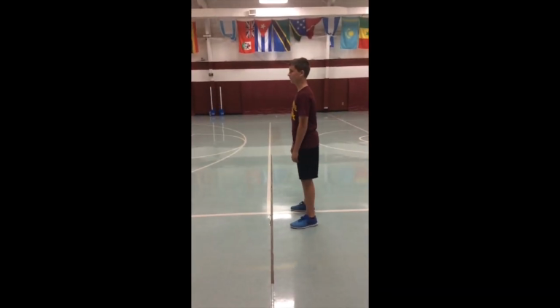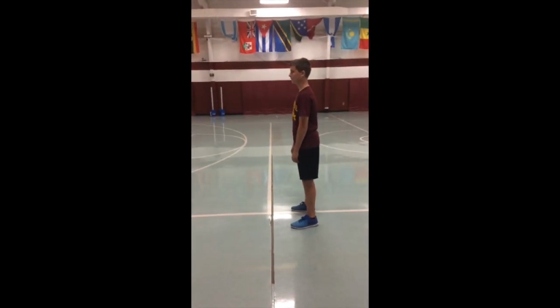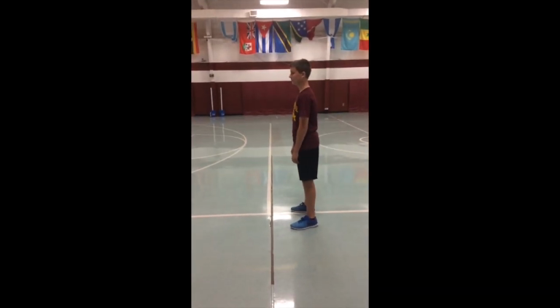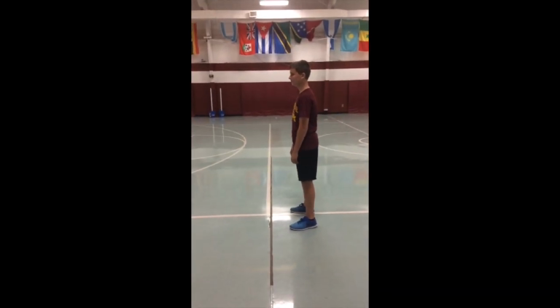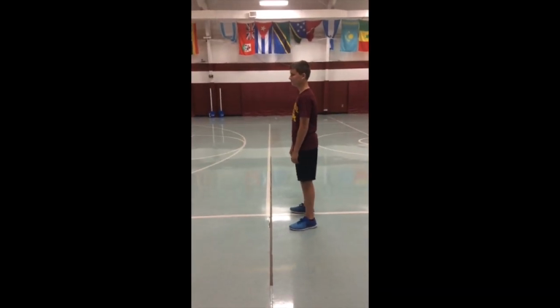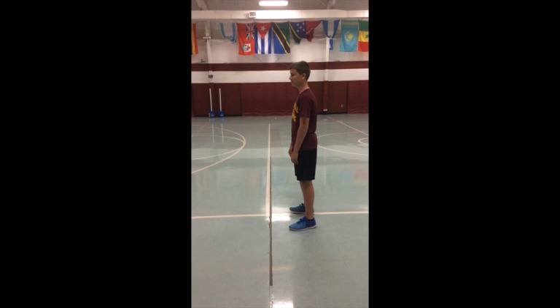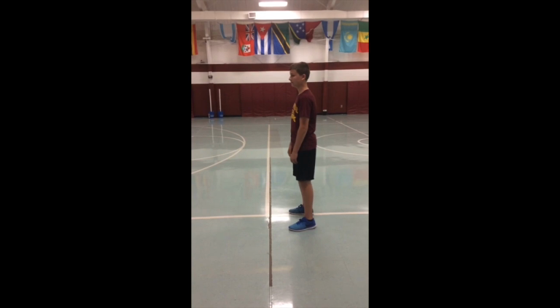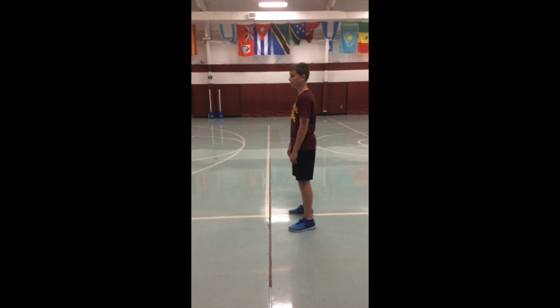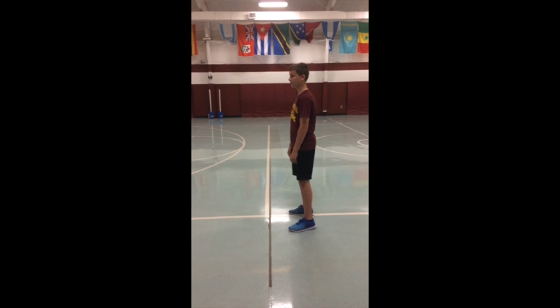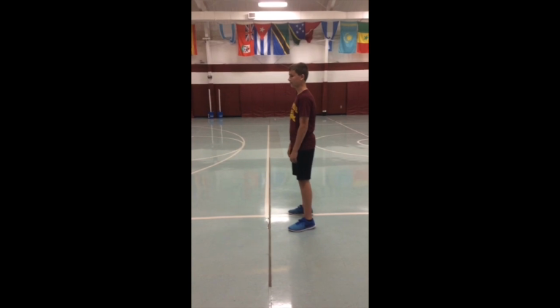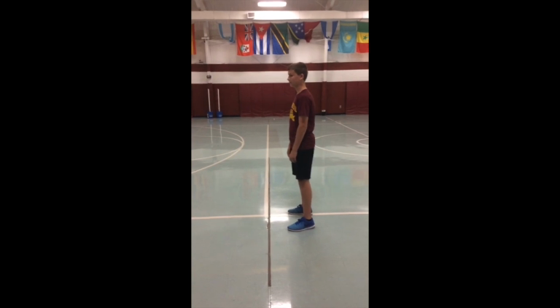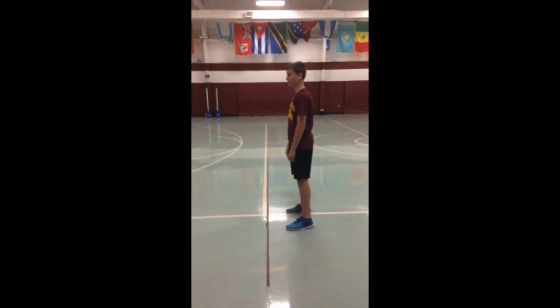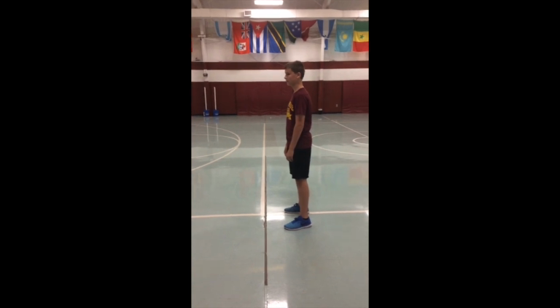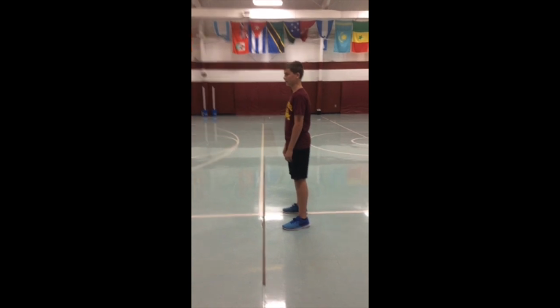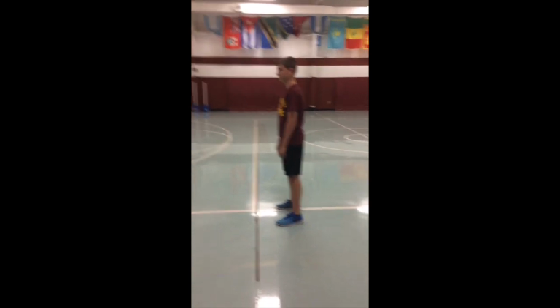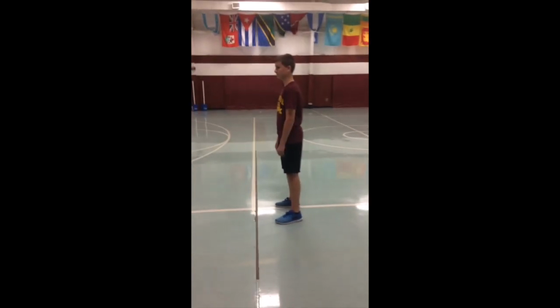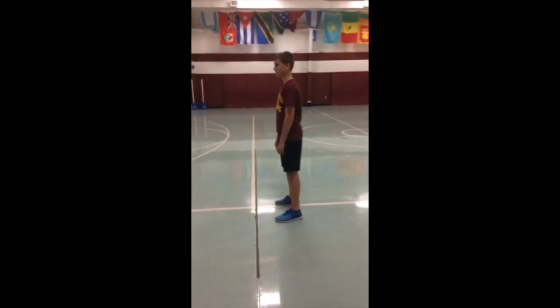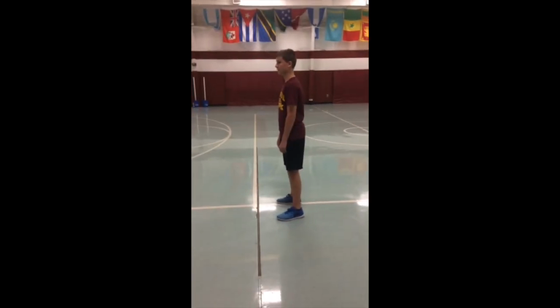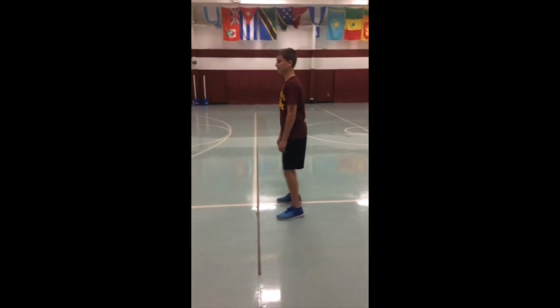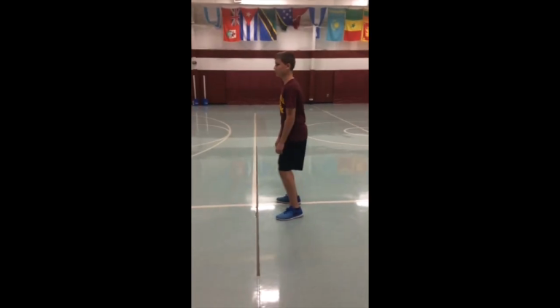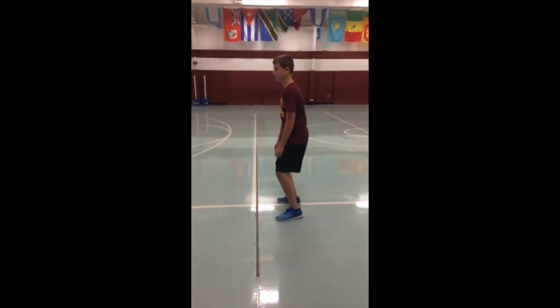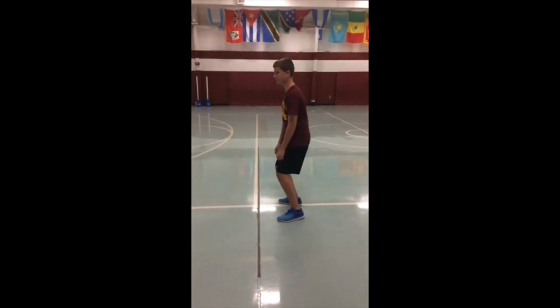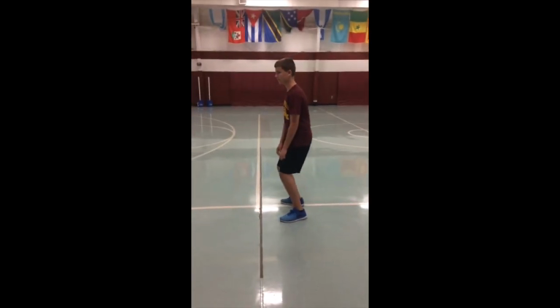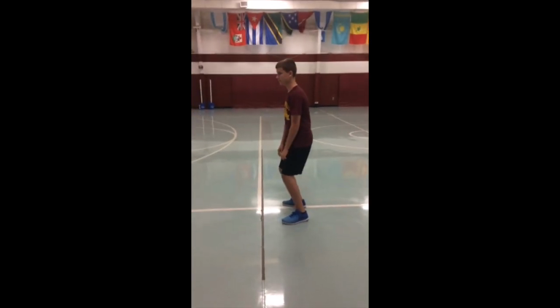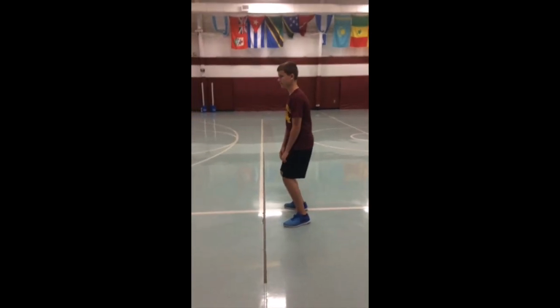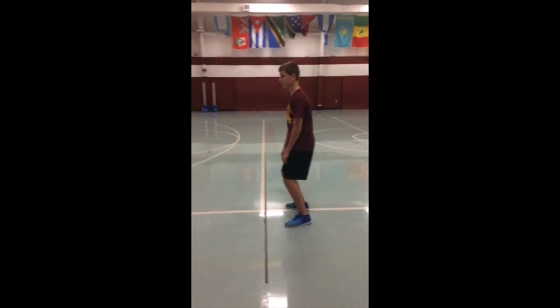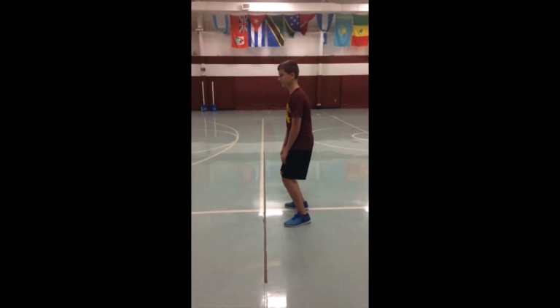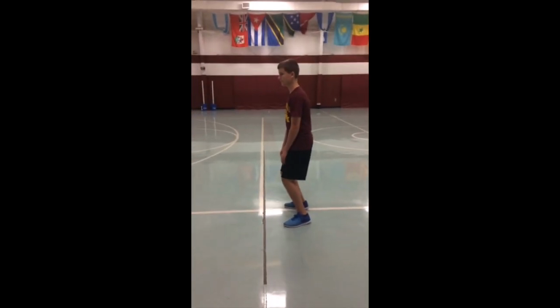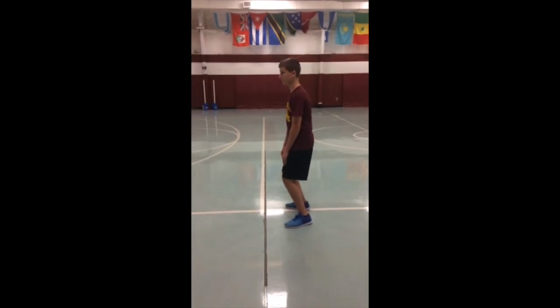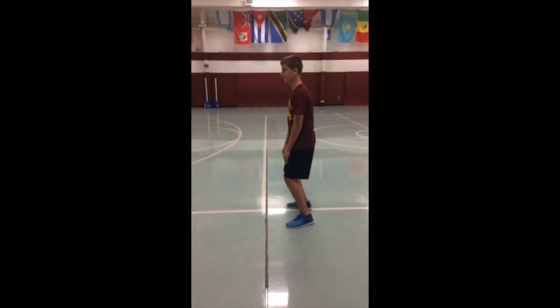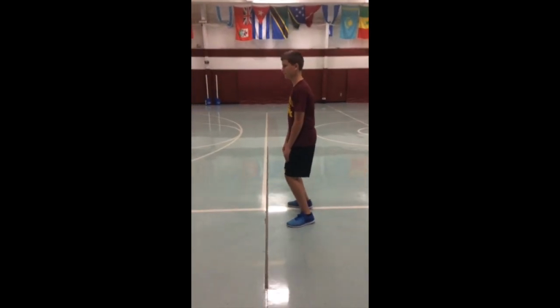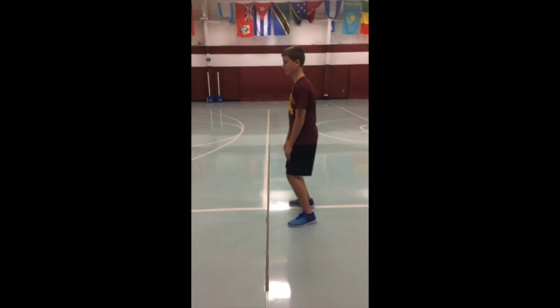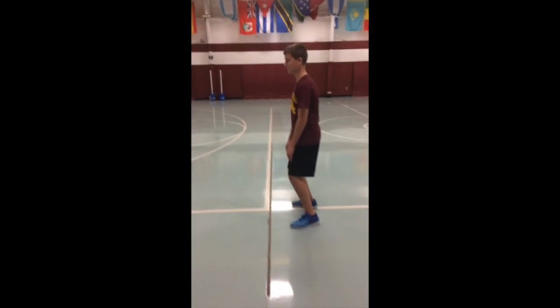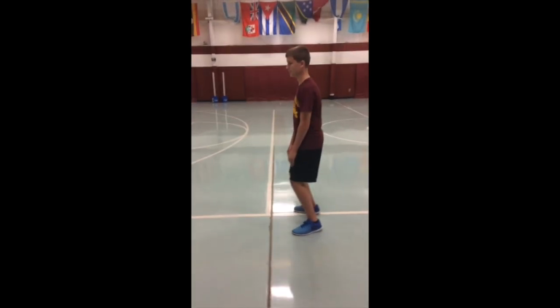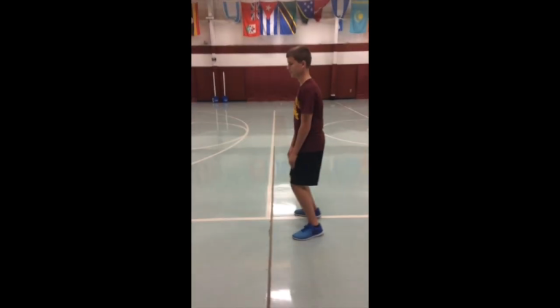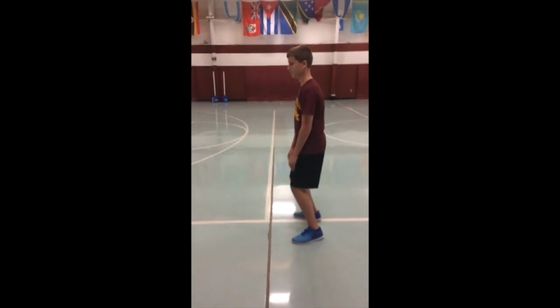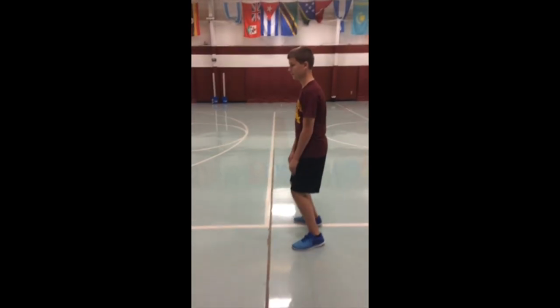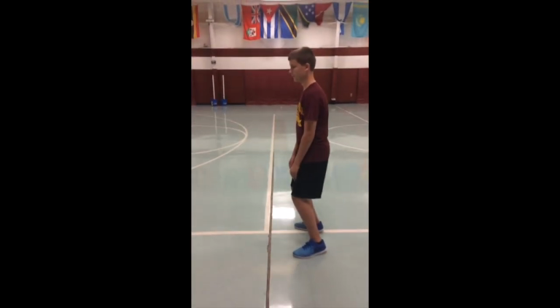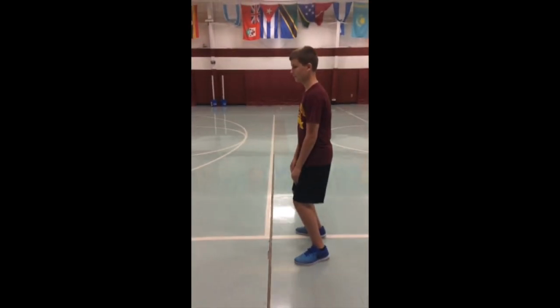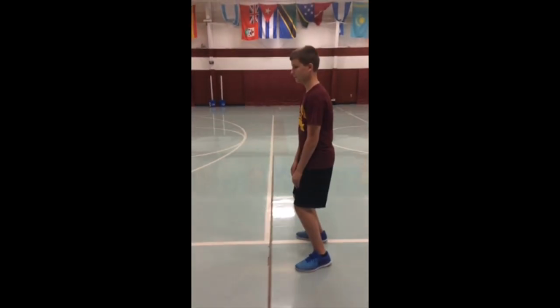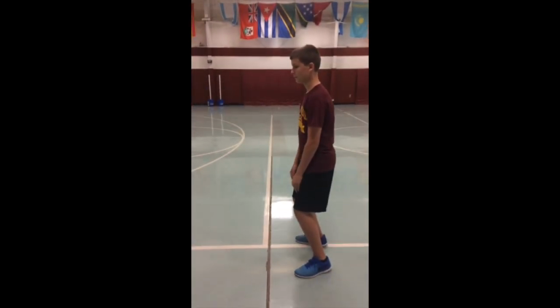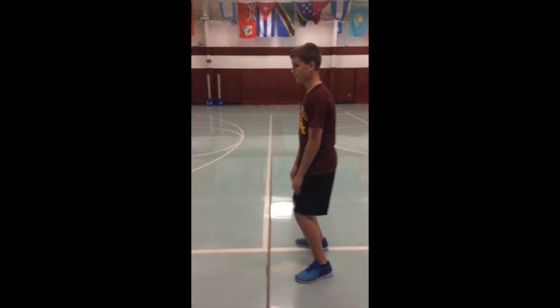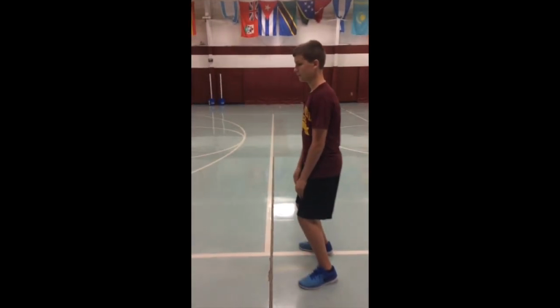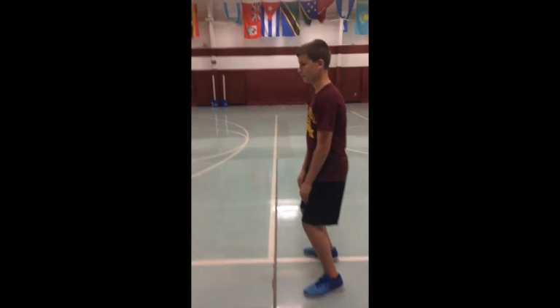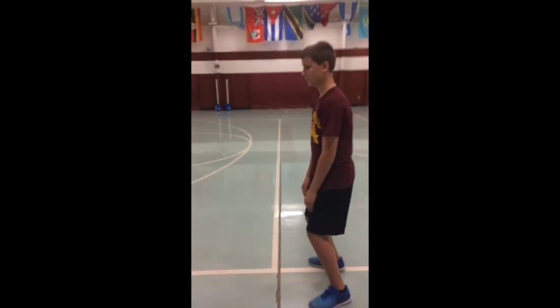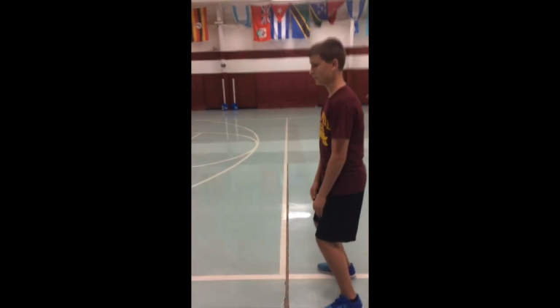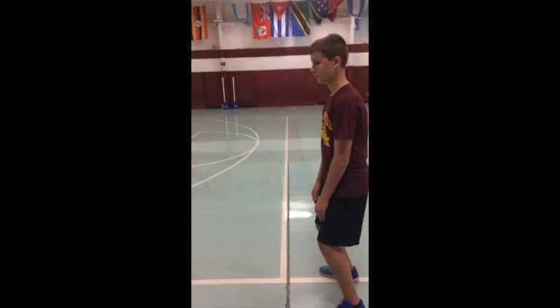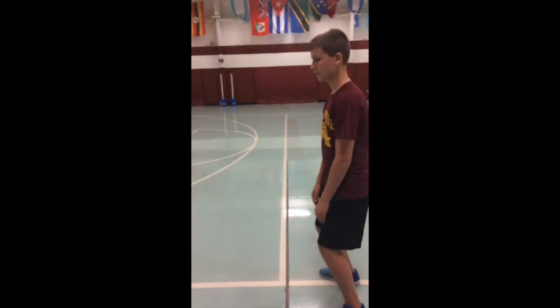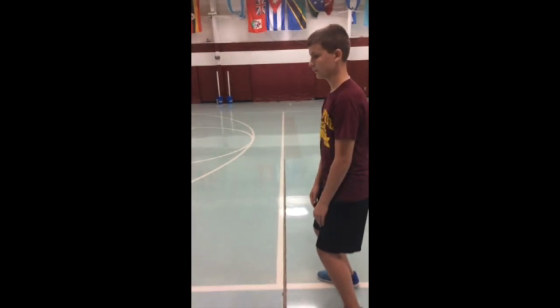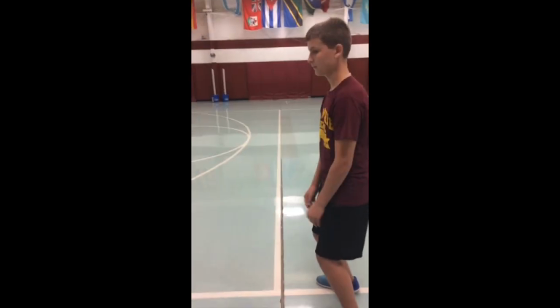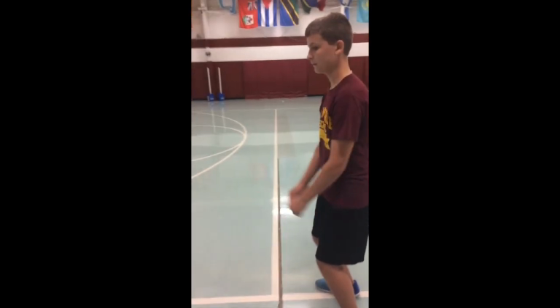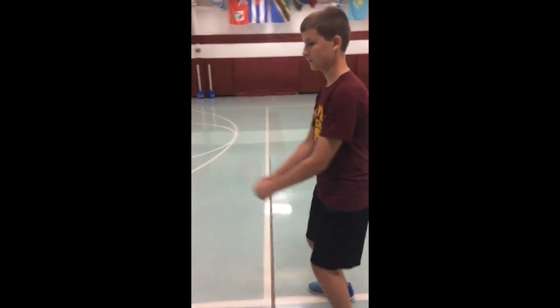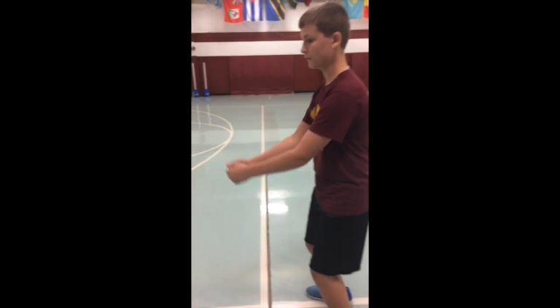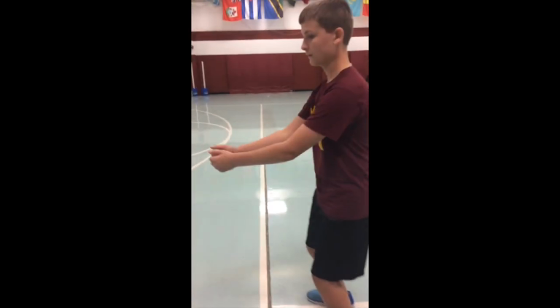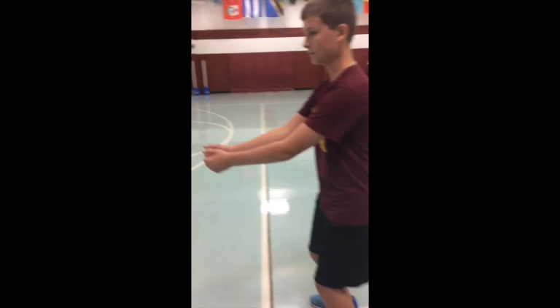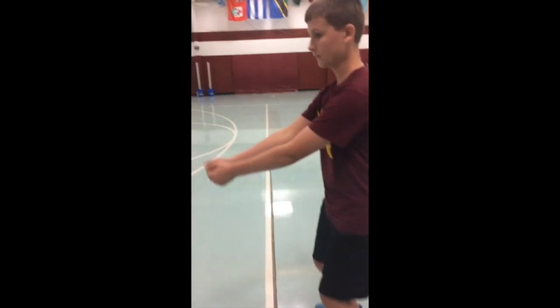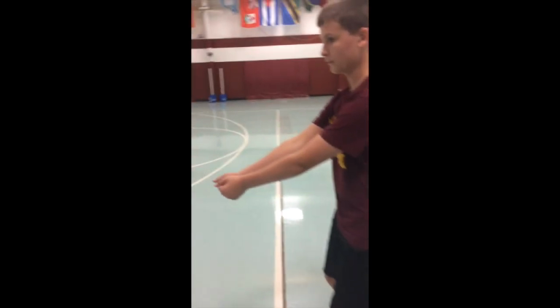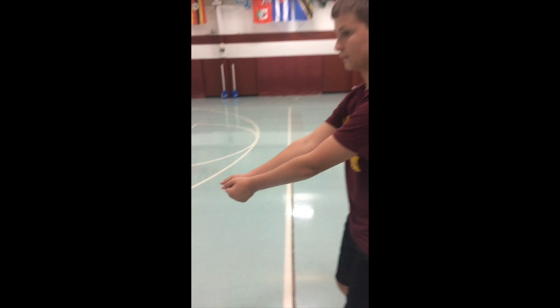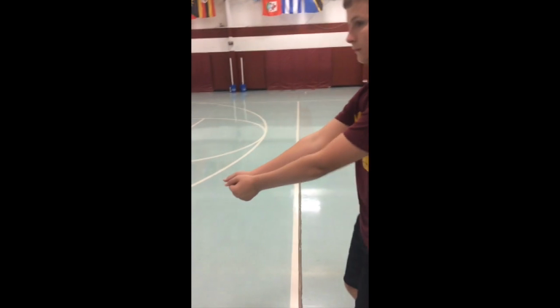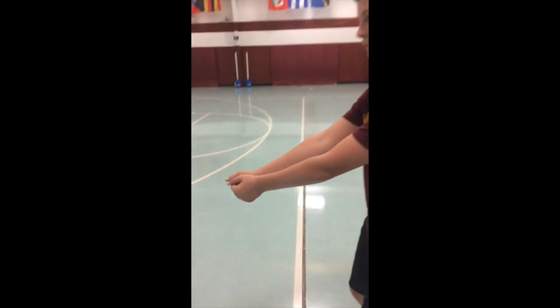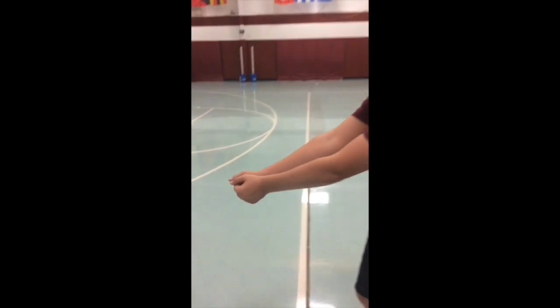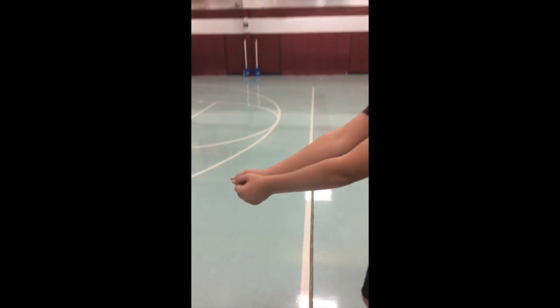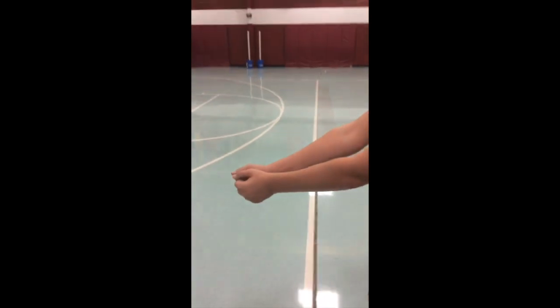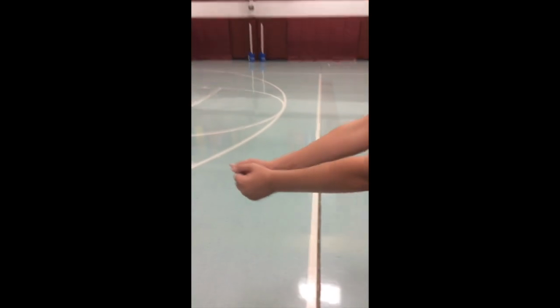First, you have to bend your knees. The next step is to put out your arms, which you can do in one of three positions.